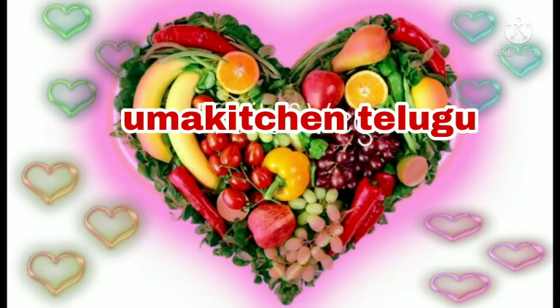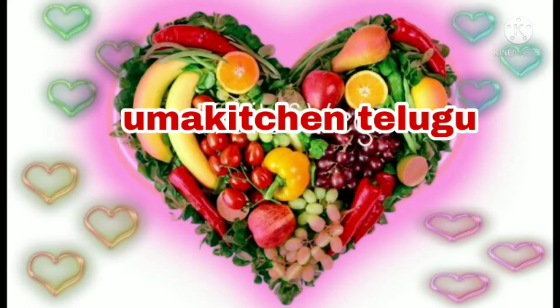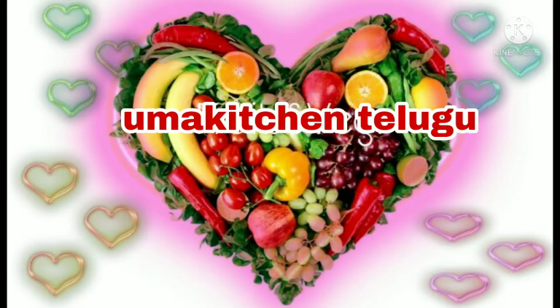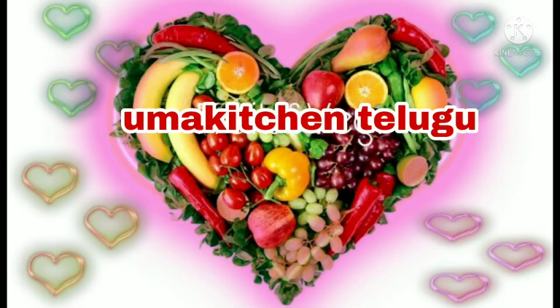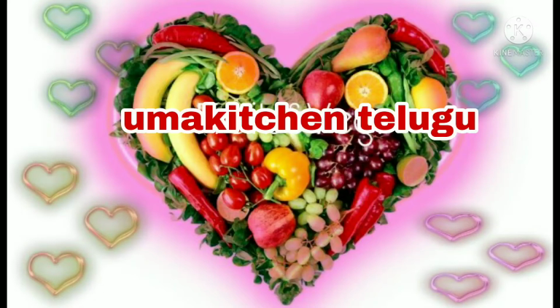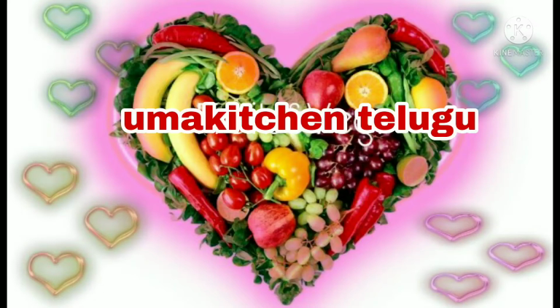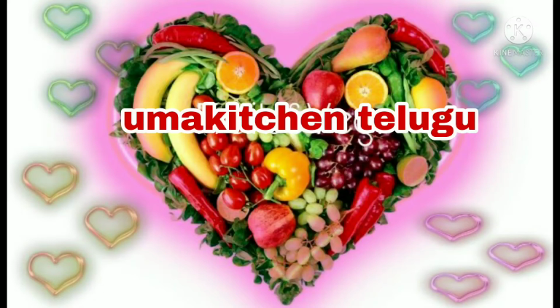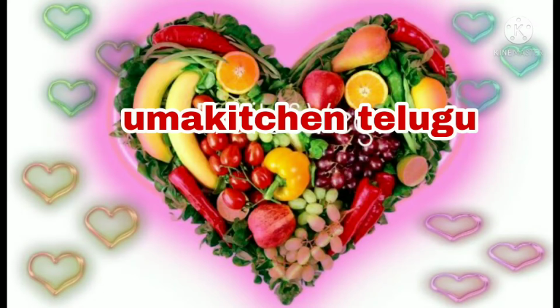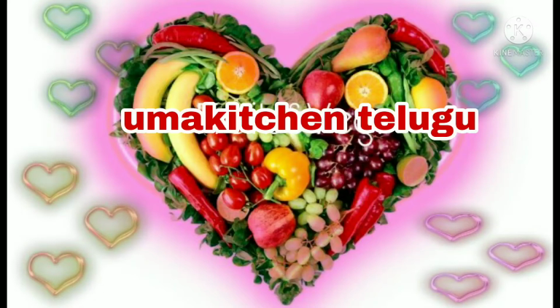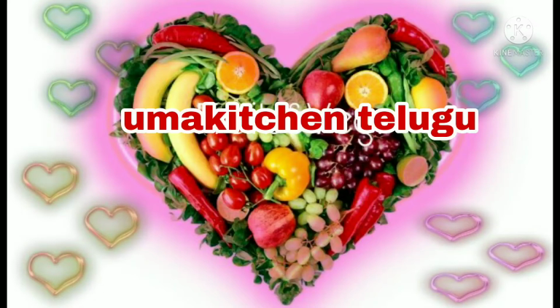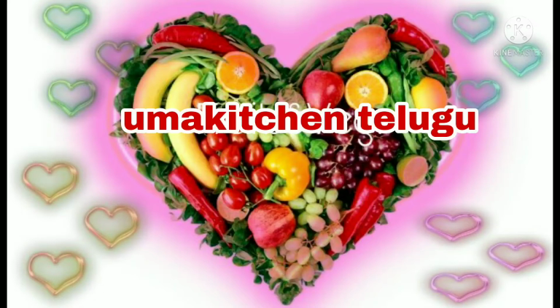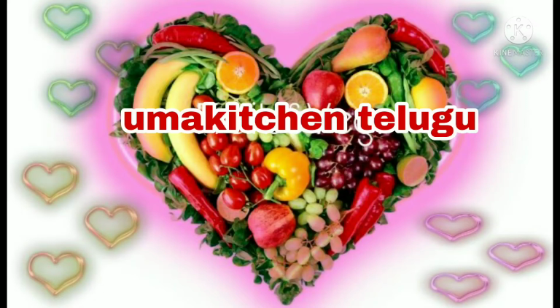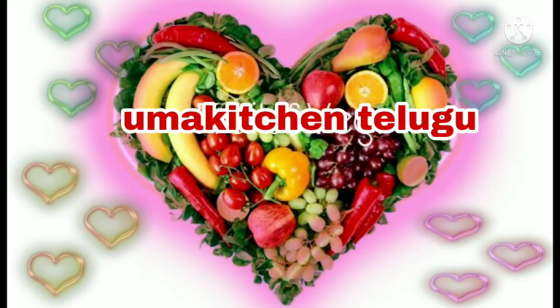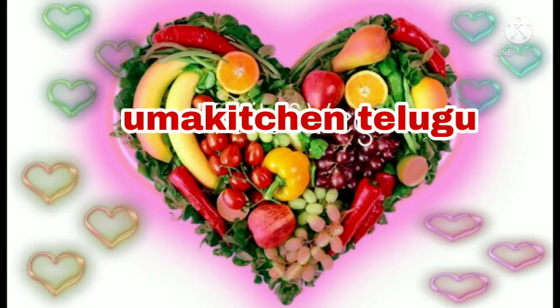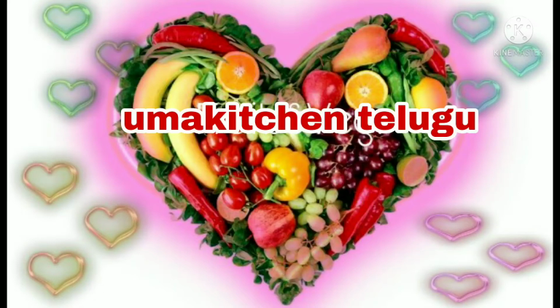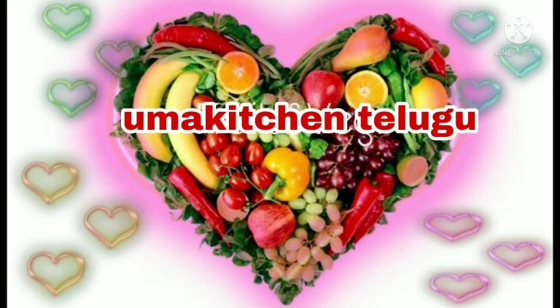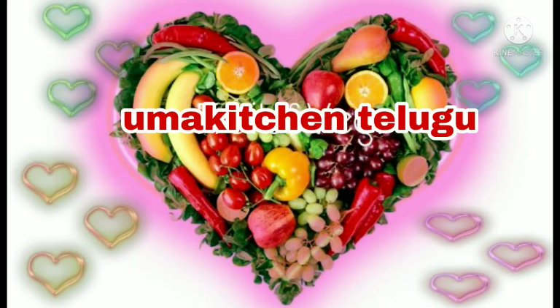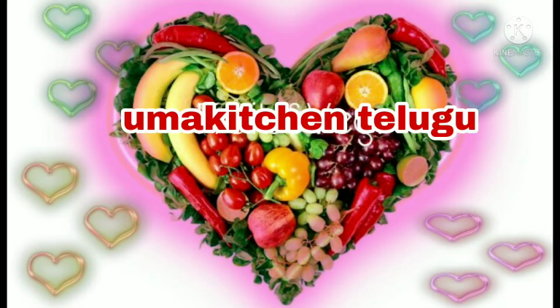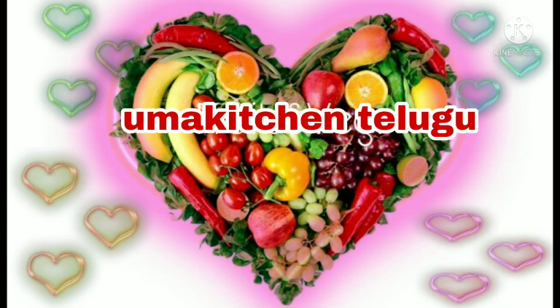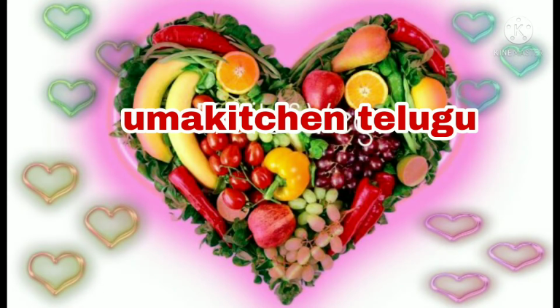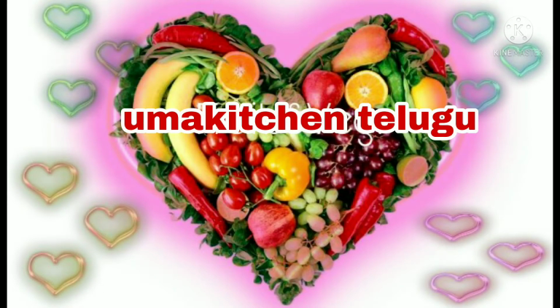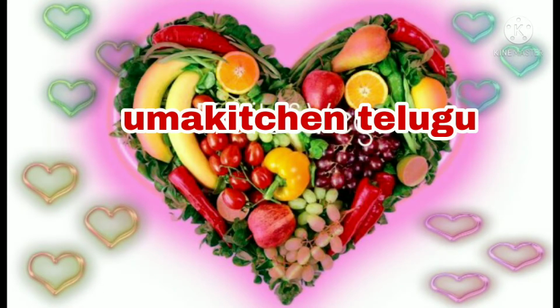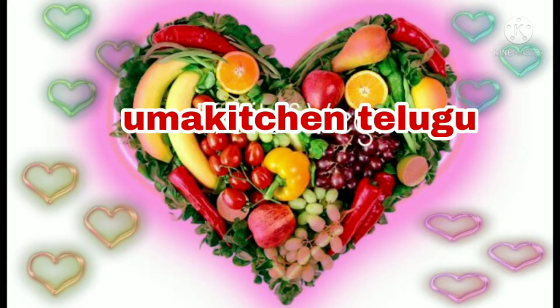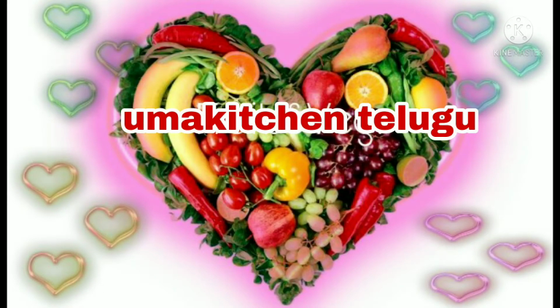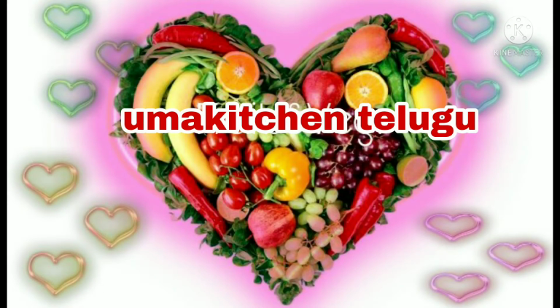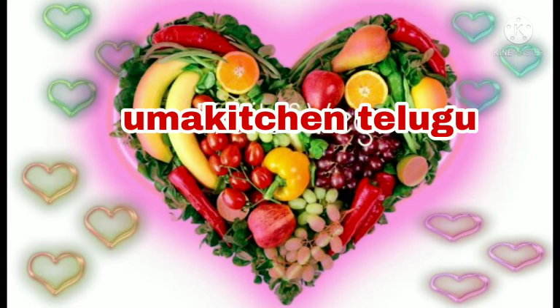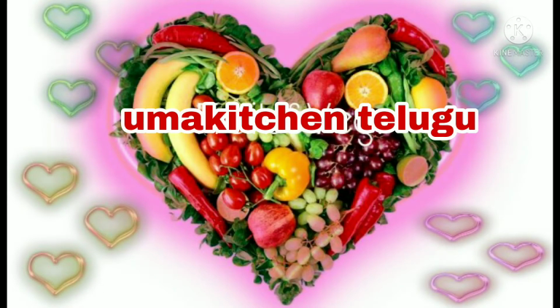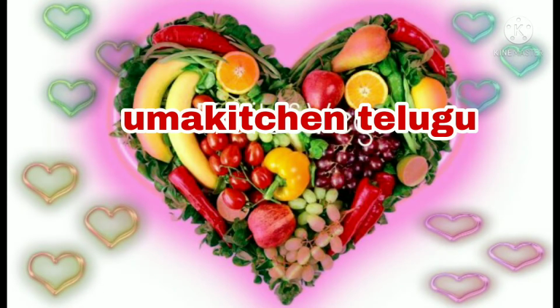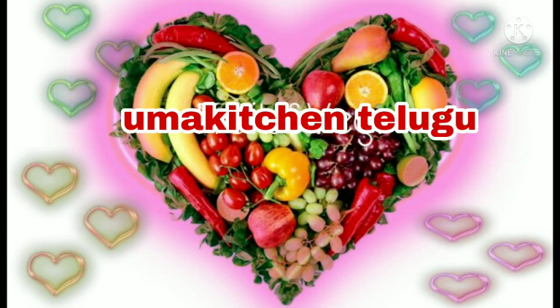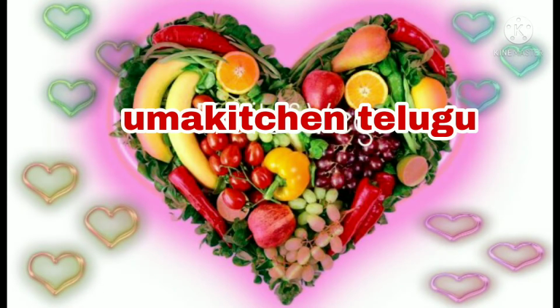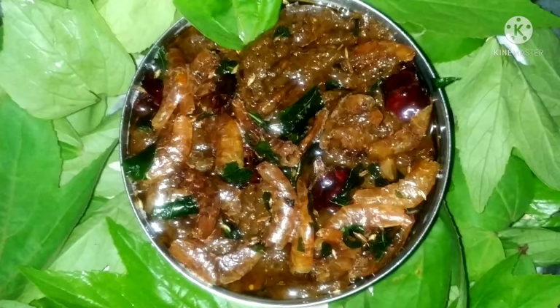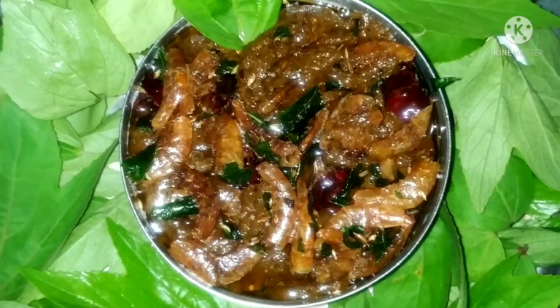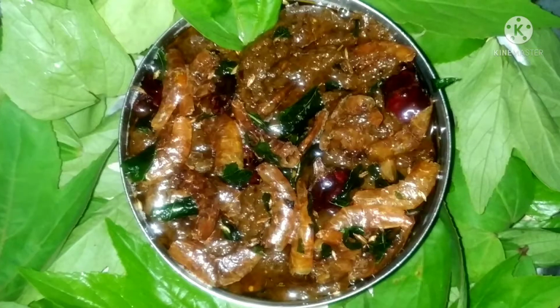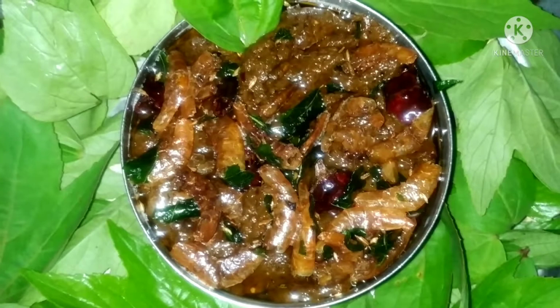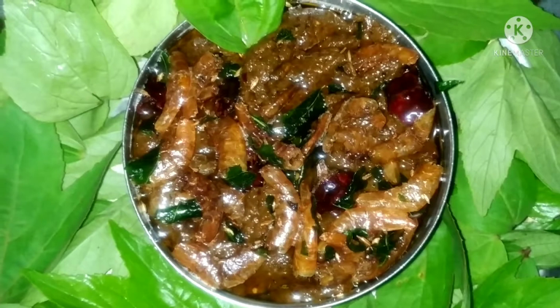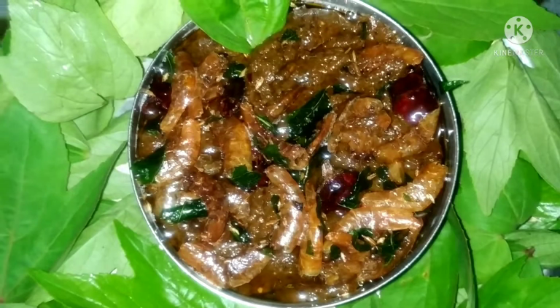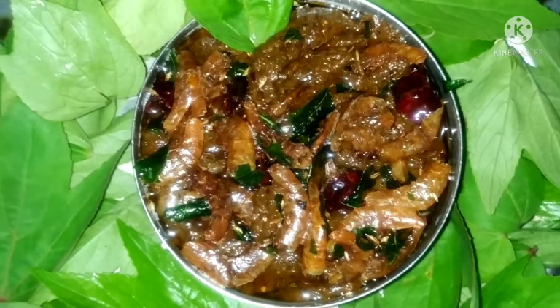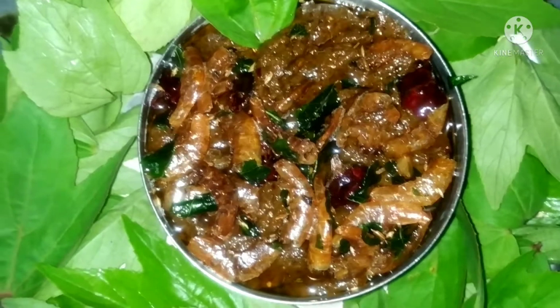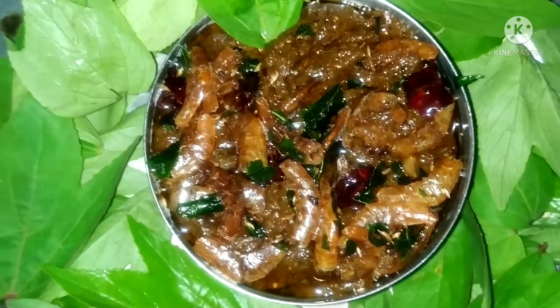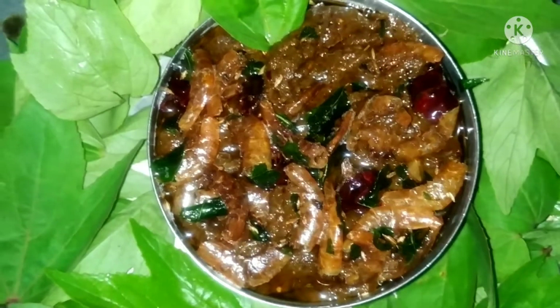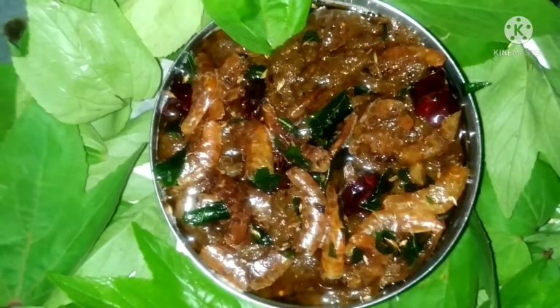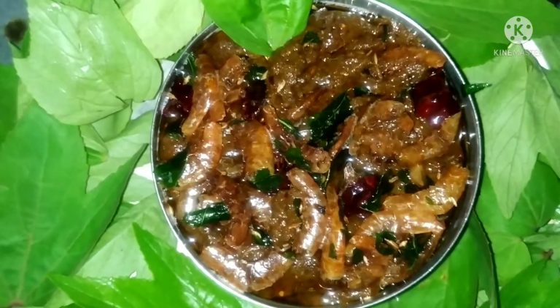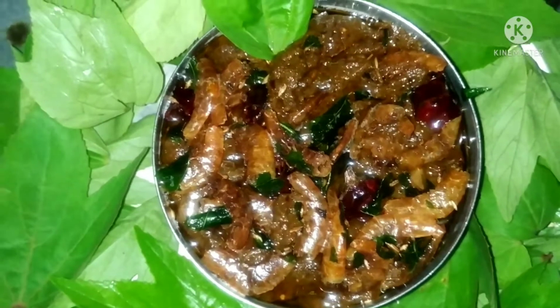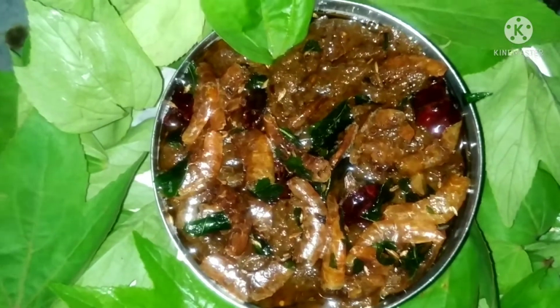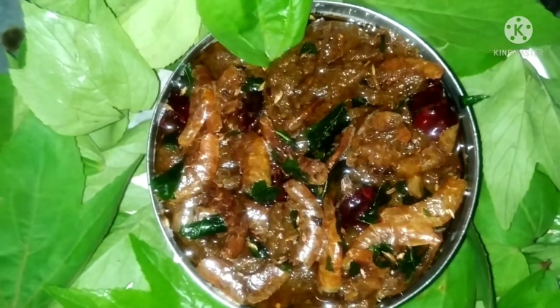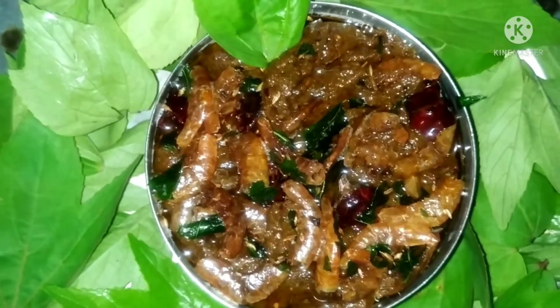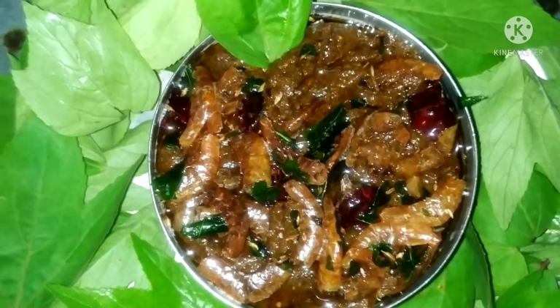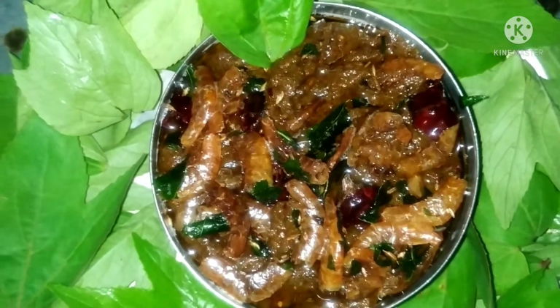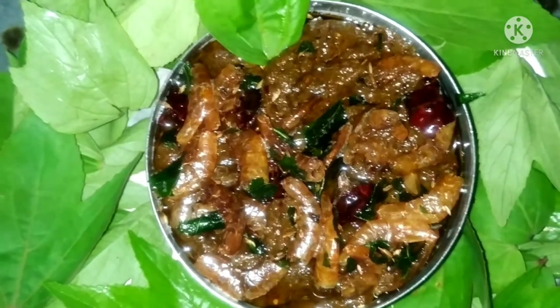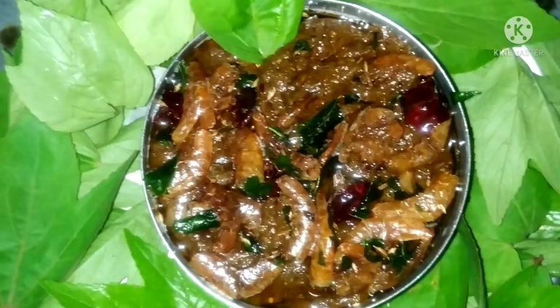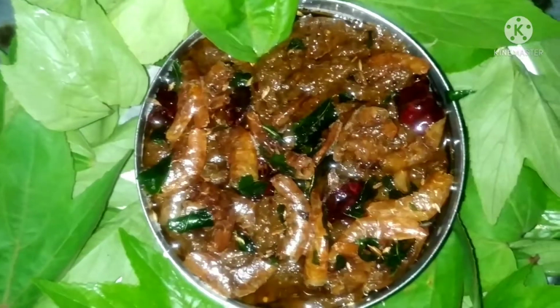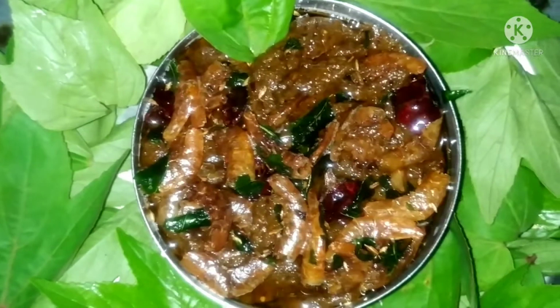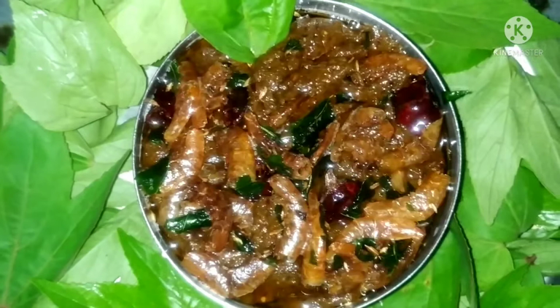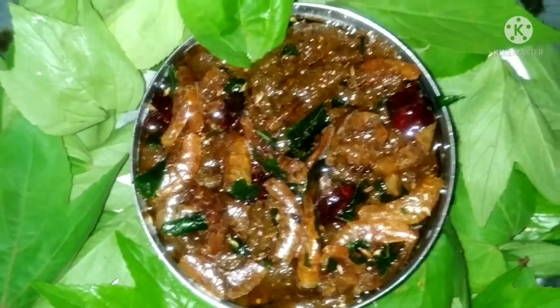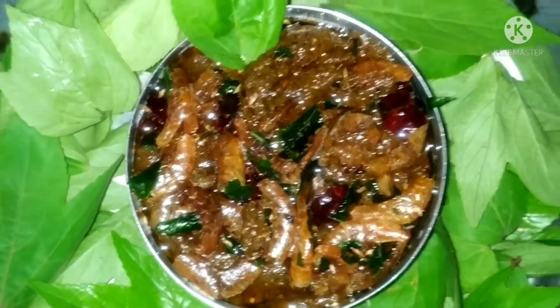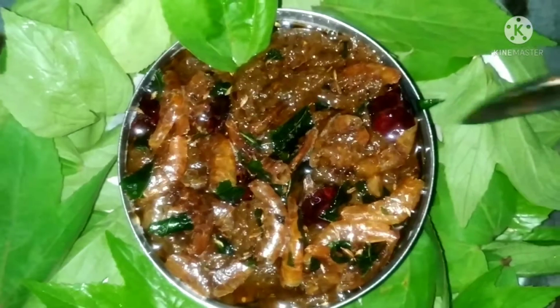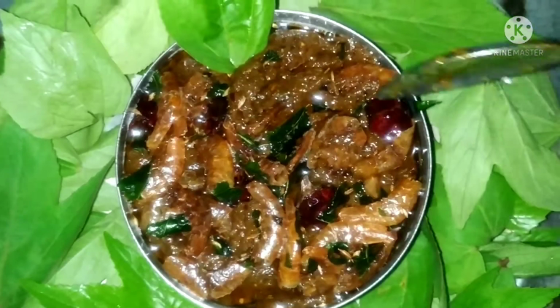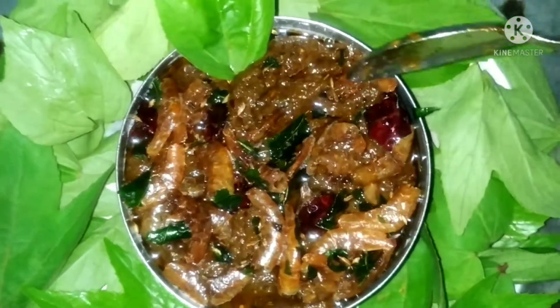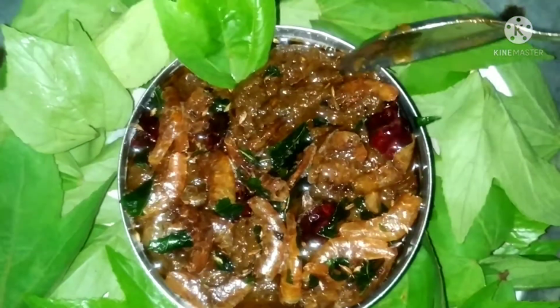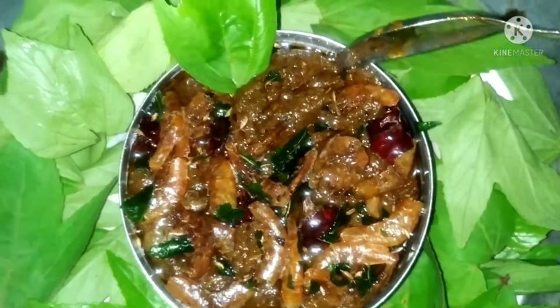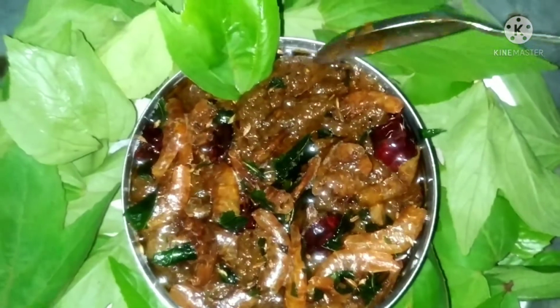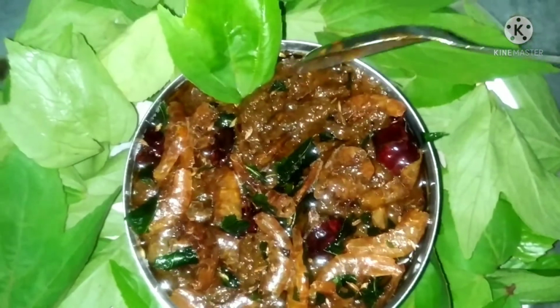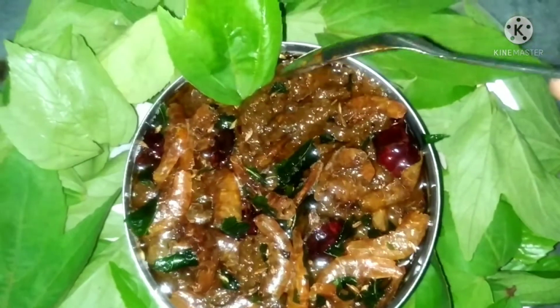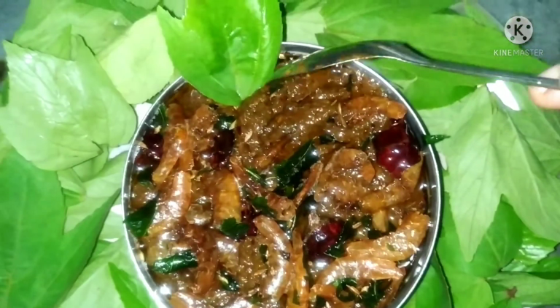Hi, welcome to my kitchen. Today, I'm going to eat a spicy taste of this jellyfish.